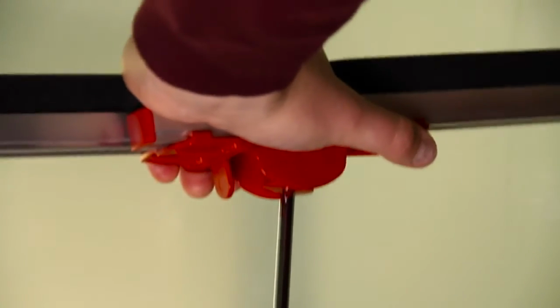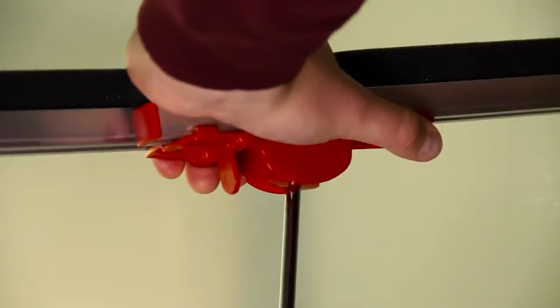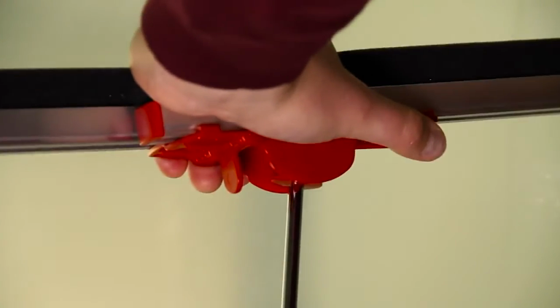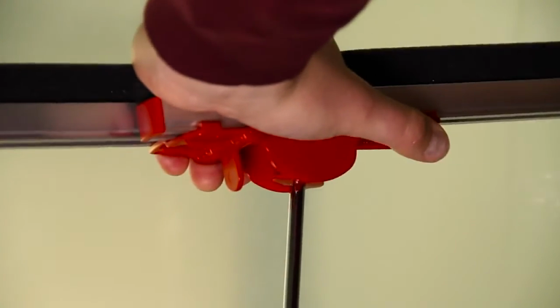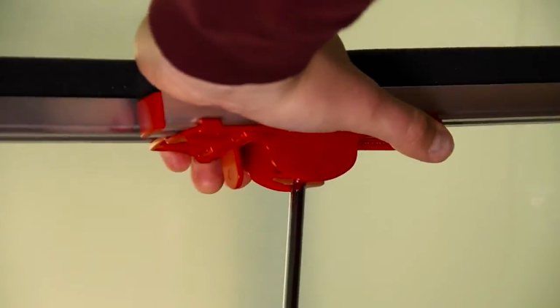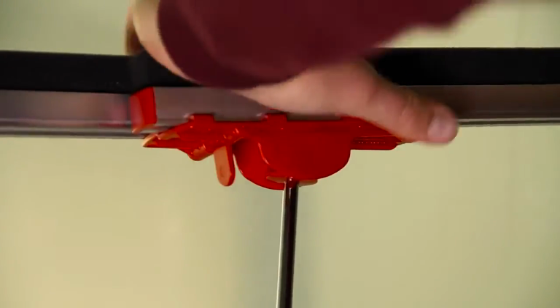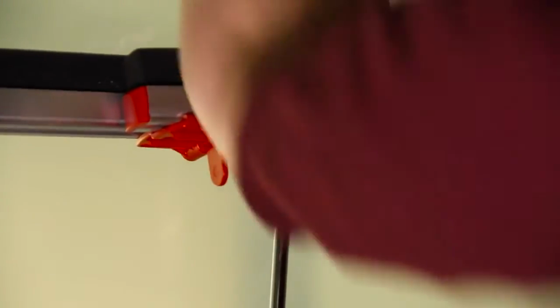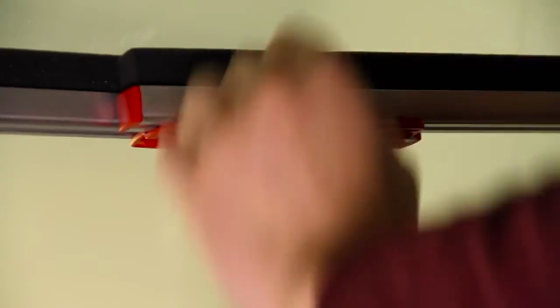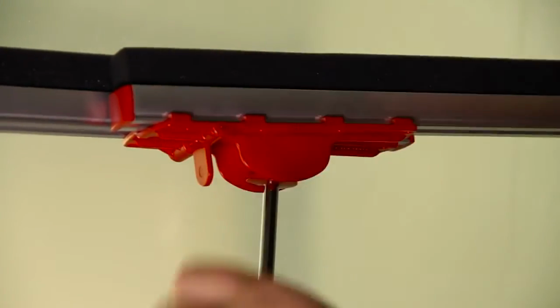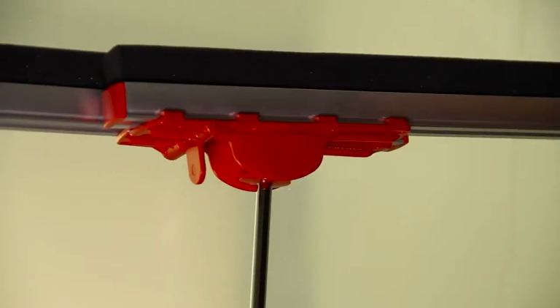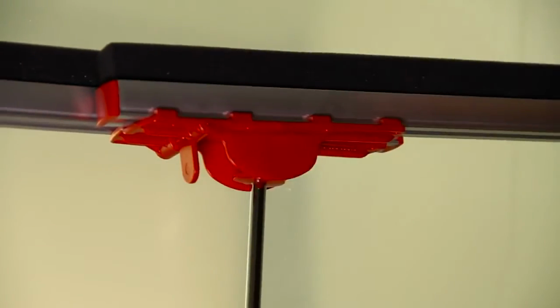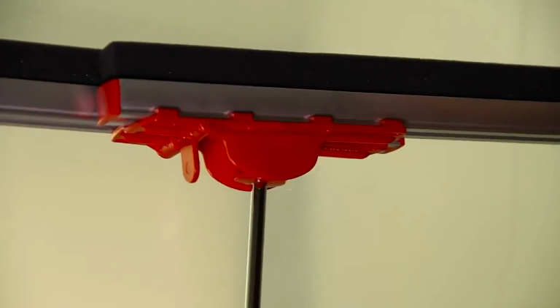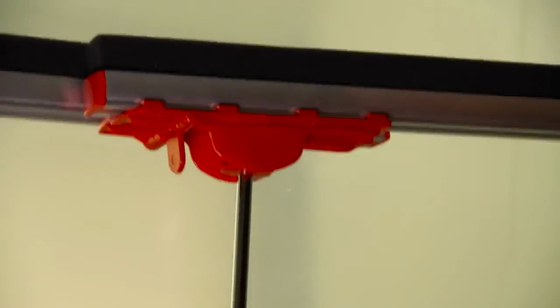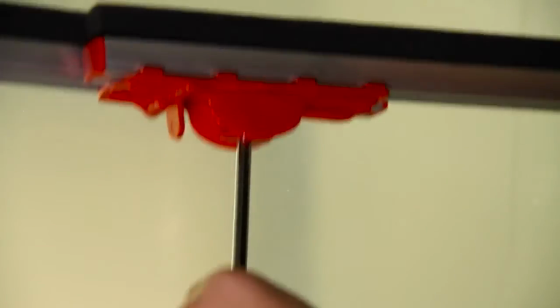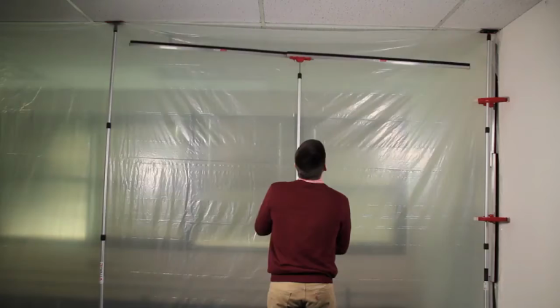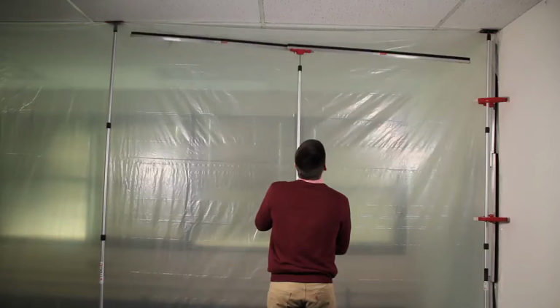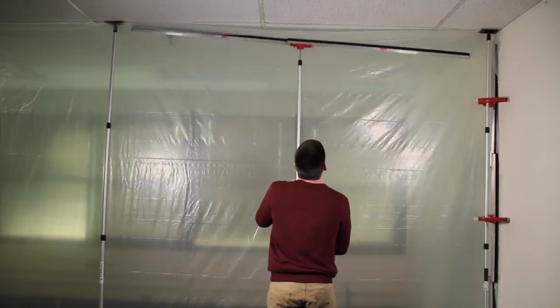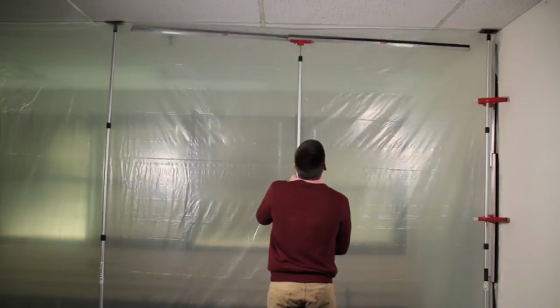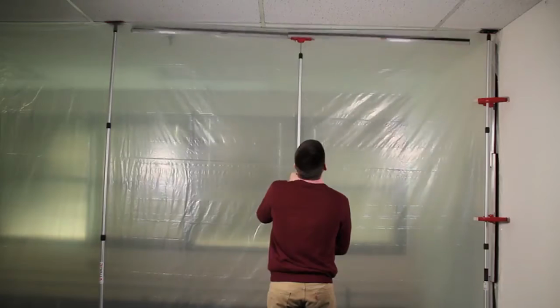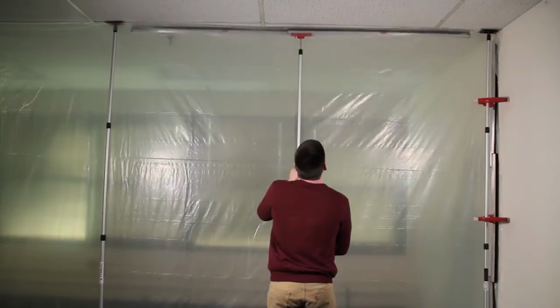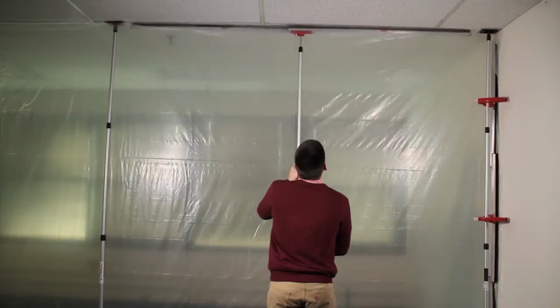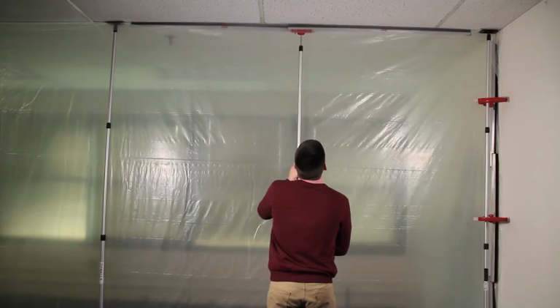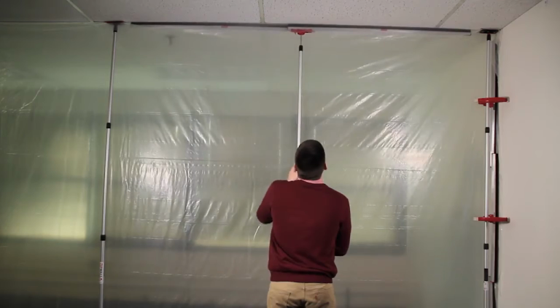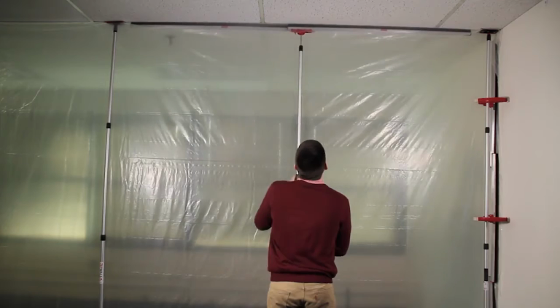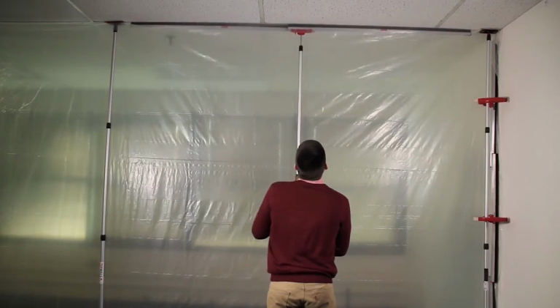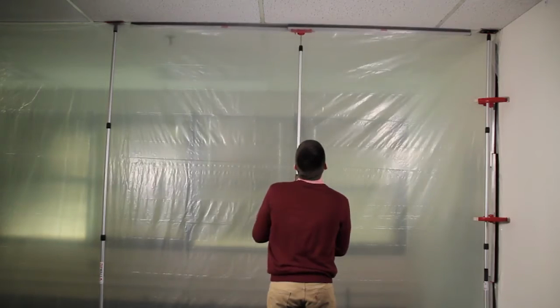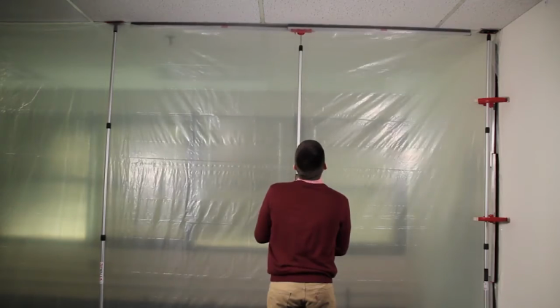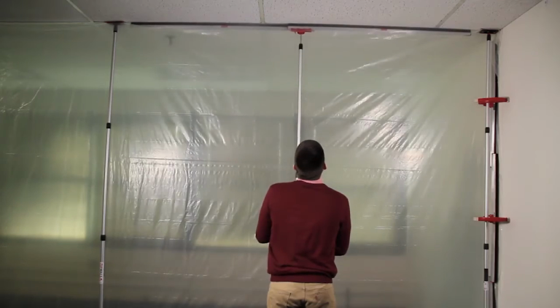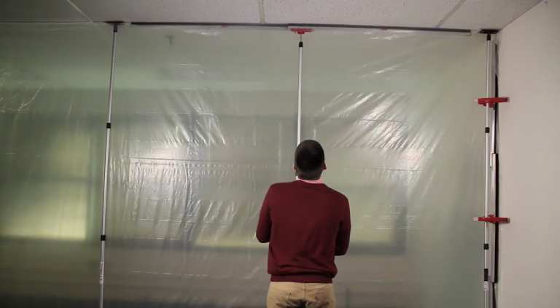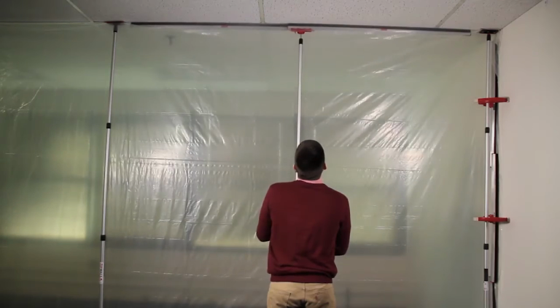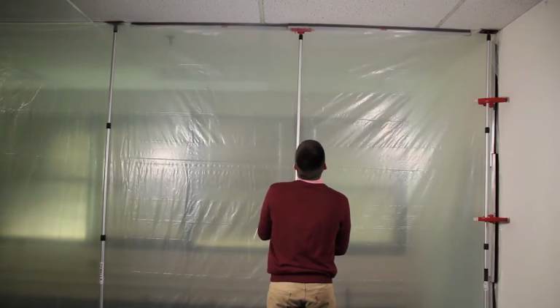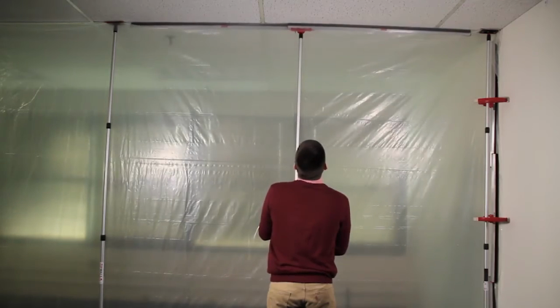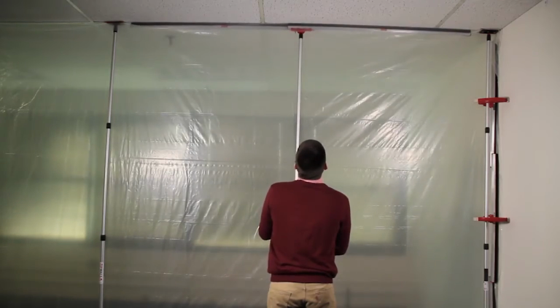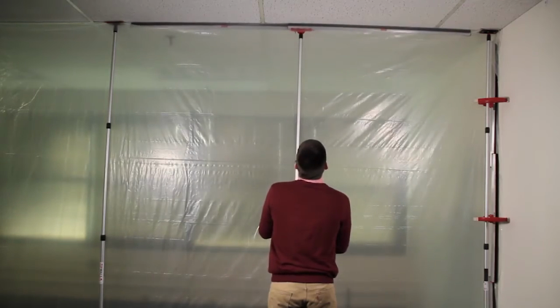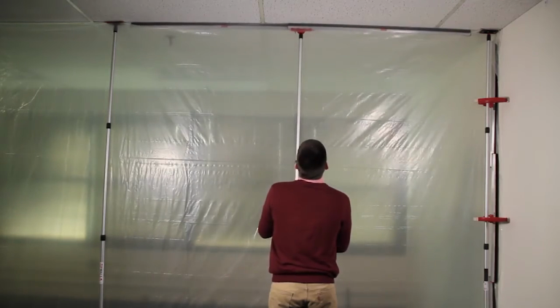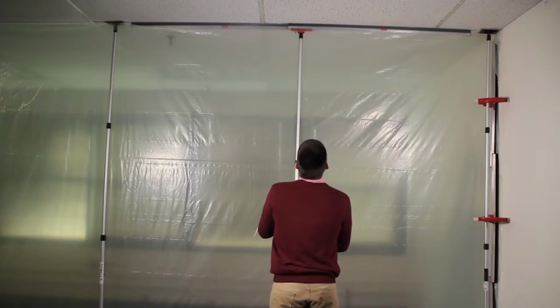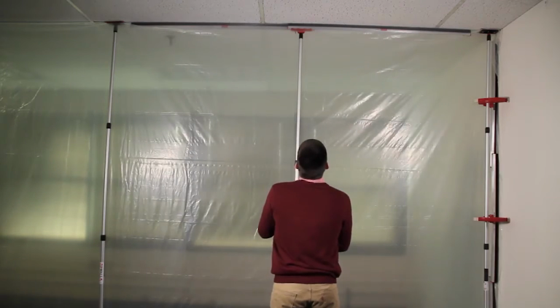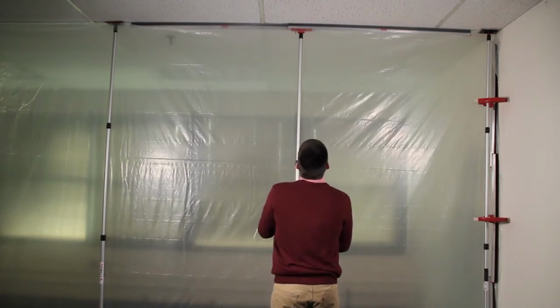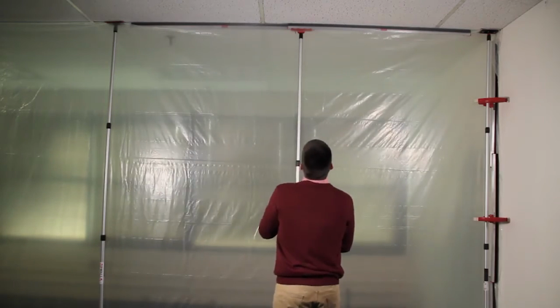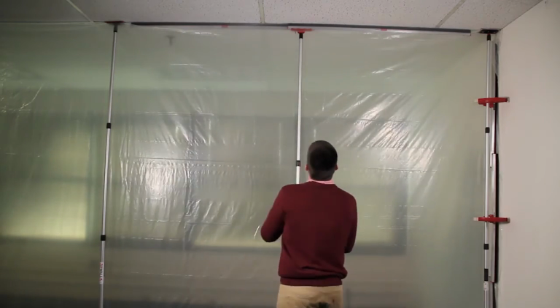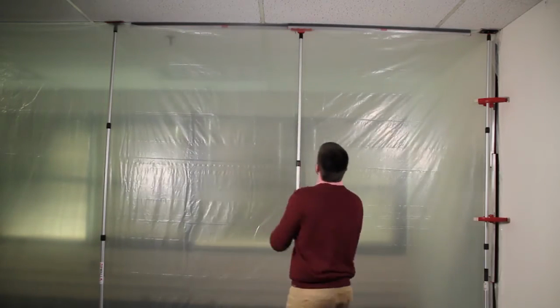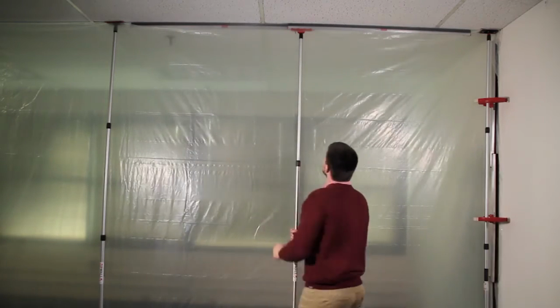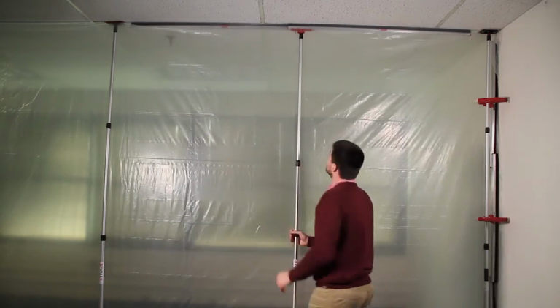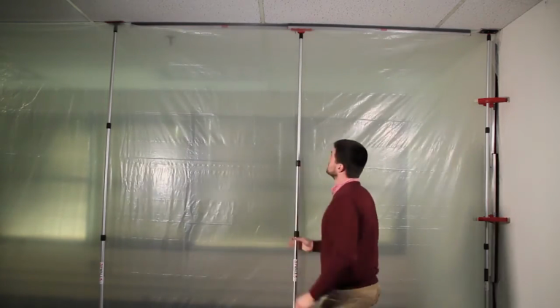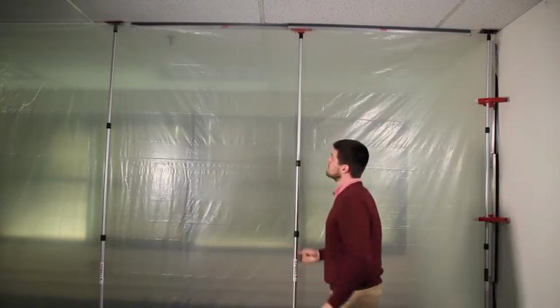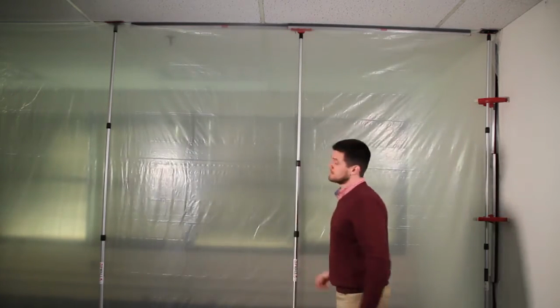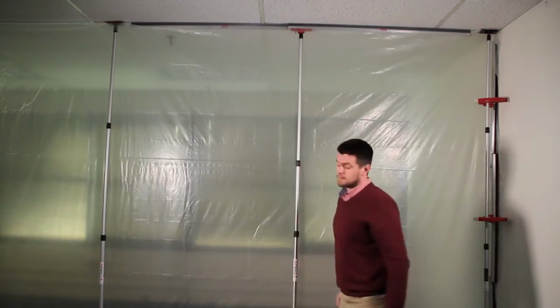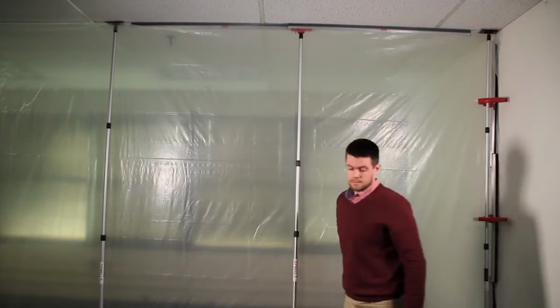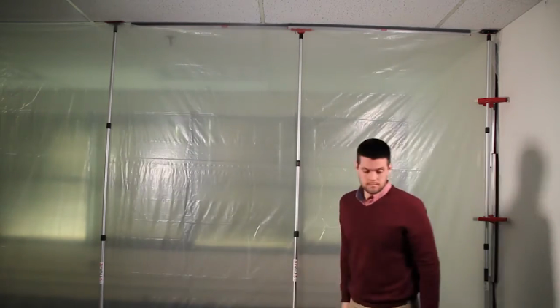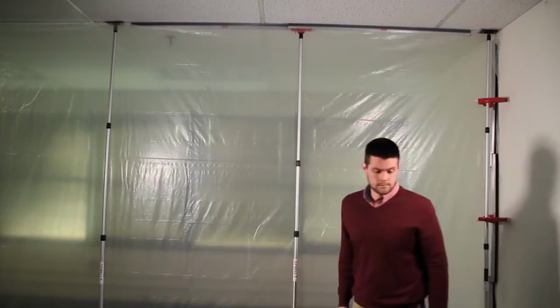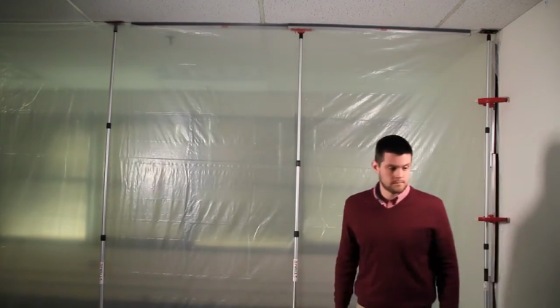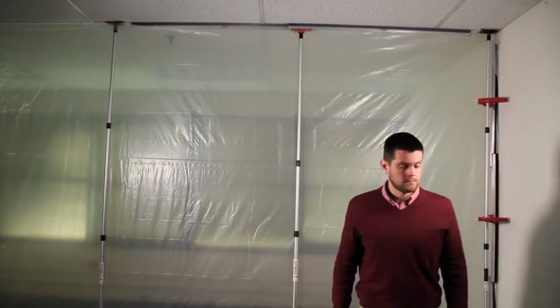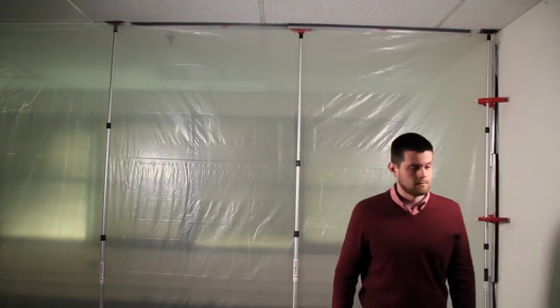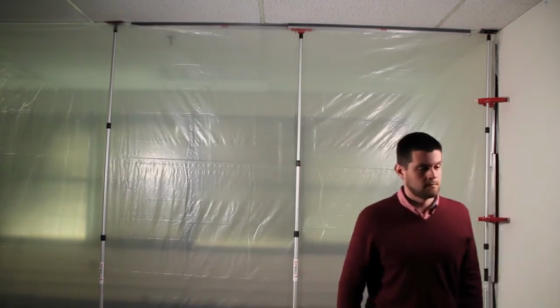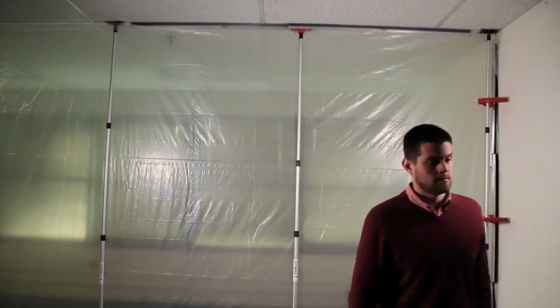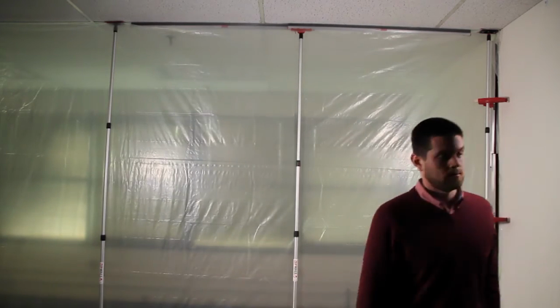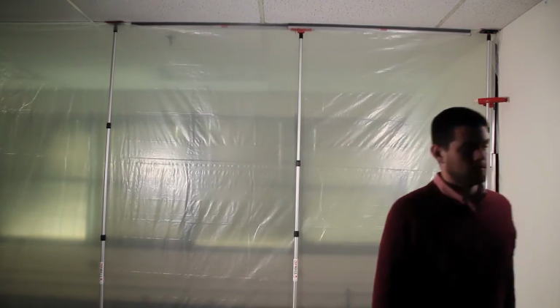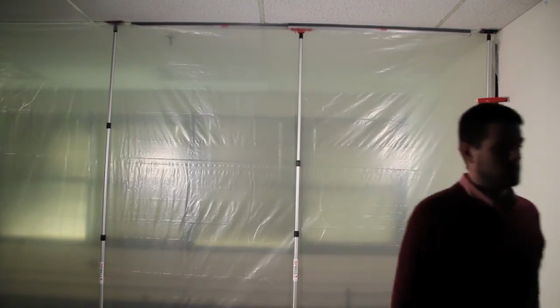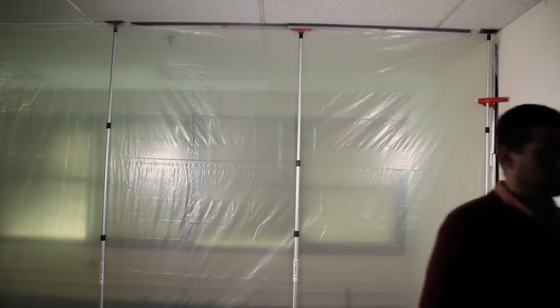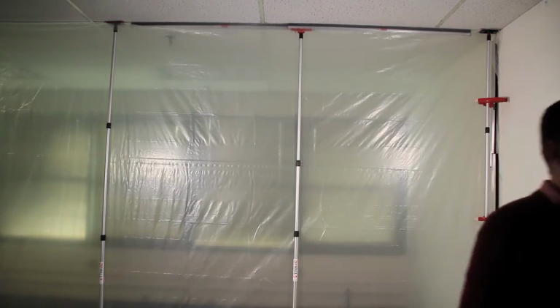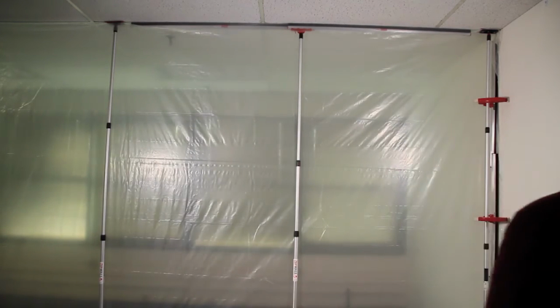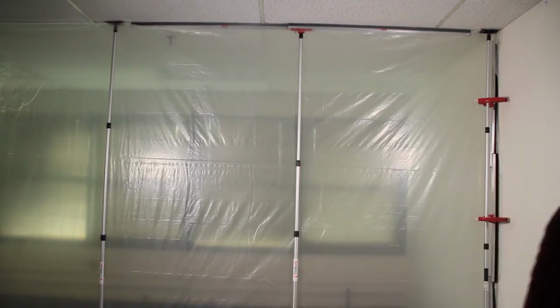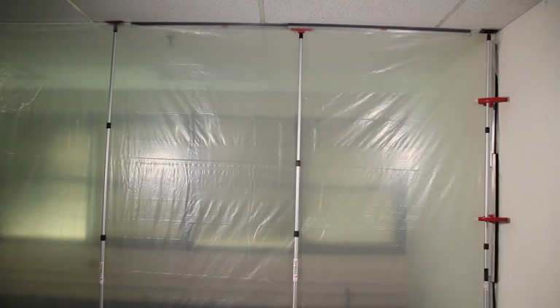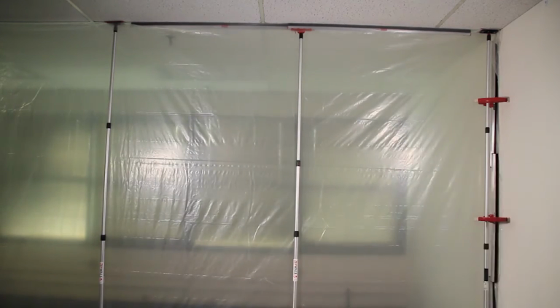Raise to the ceiling, nice and steady. Twist and there you have it — a tight seal at the ceiling and the floor.